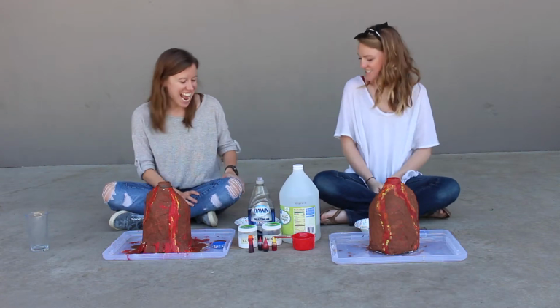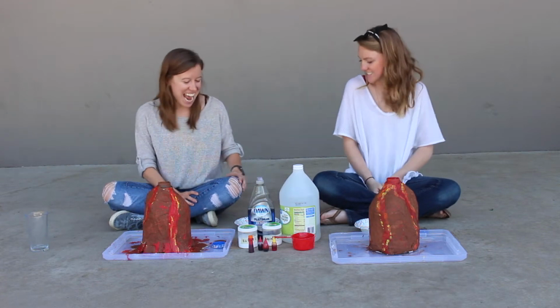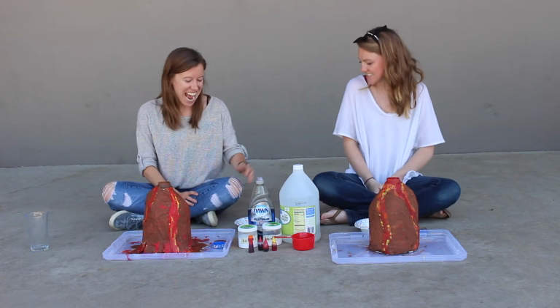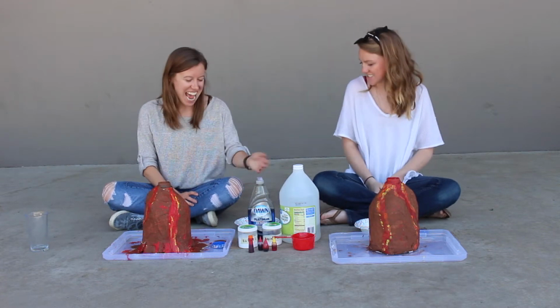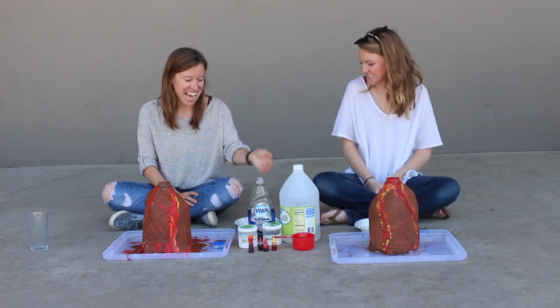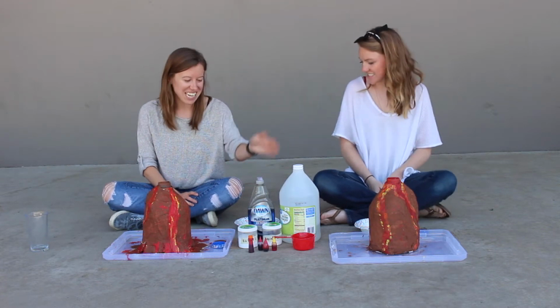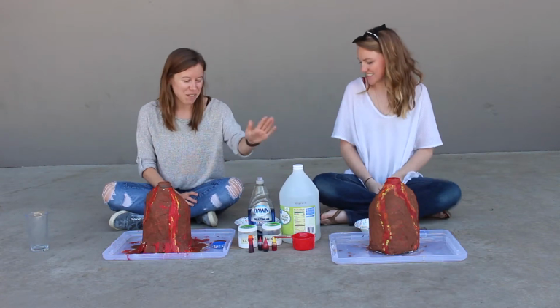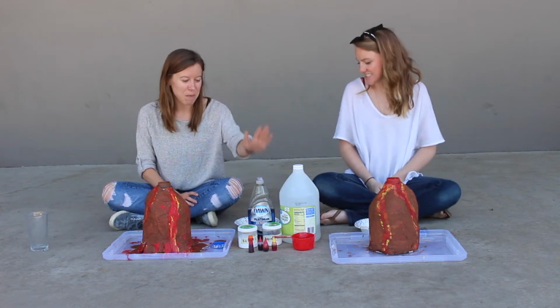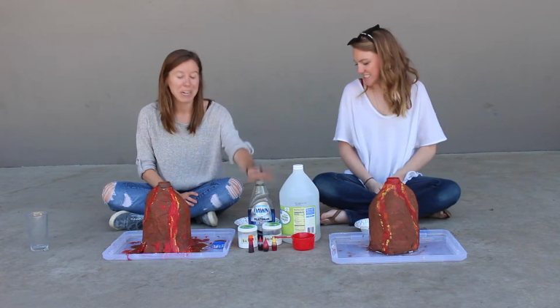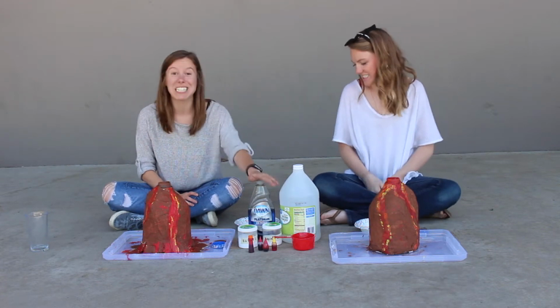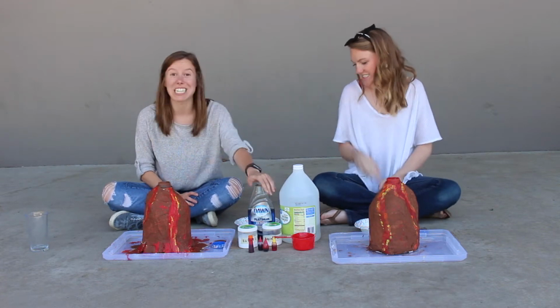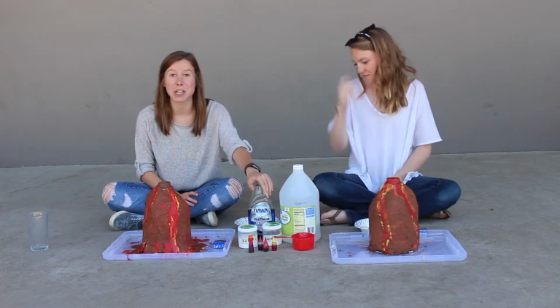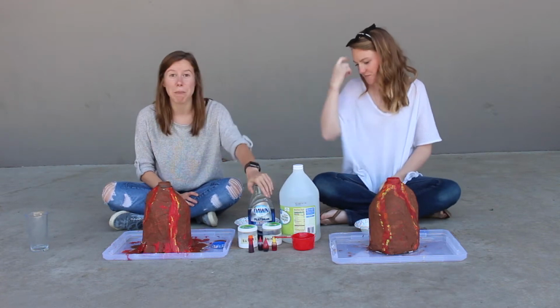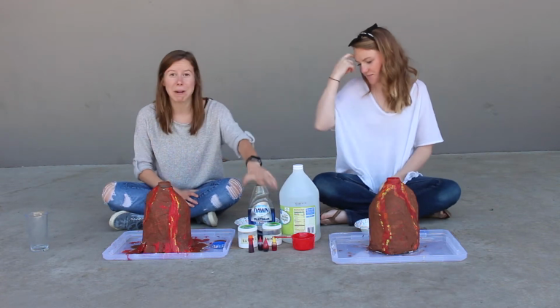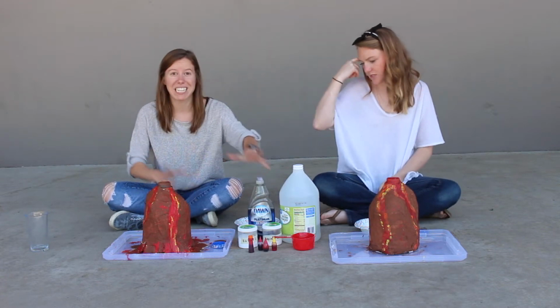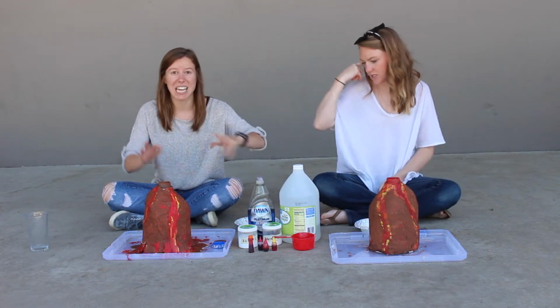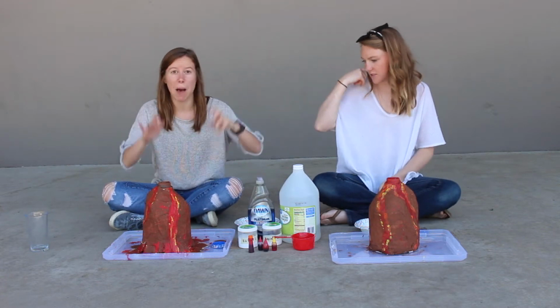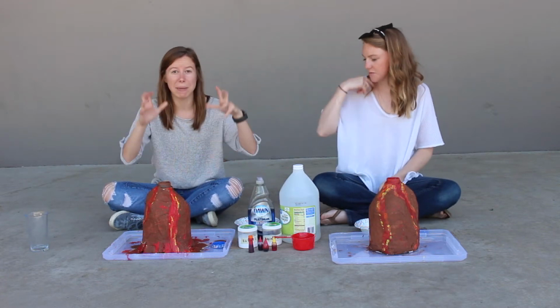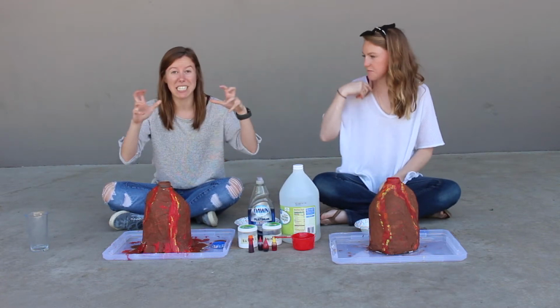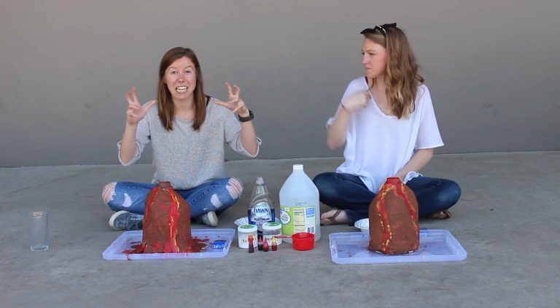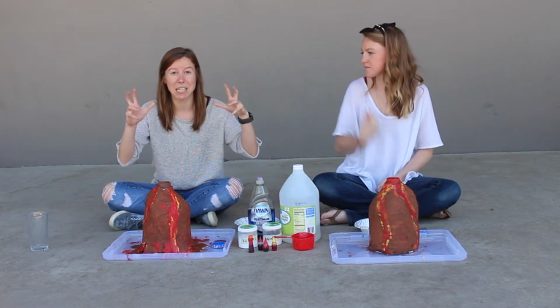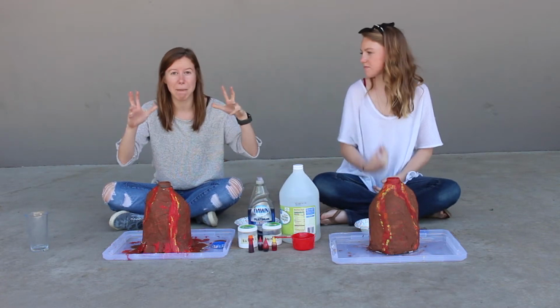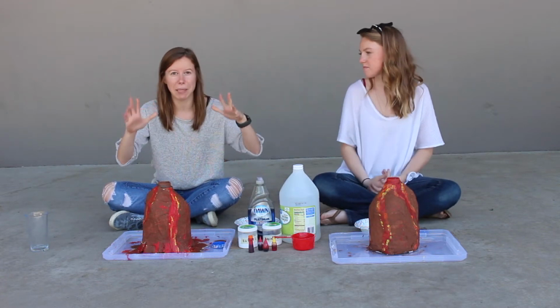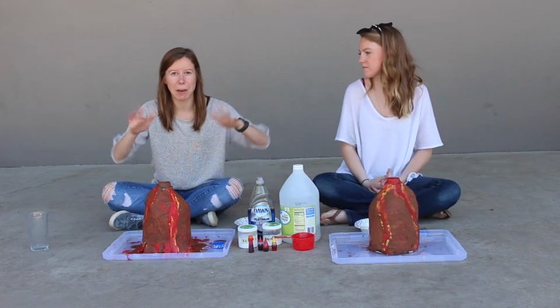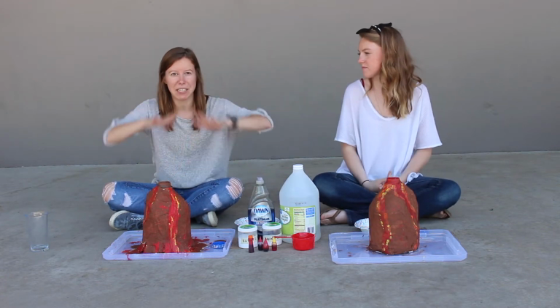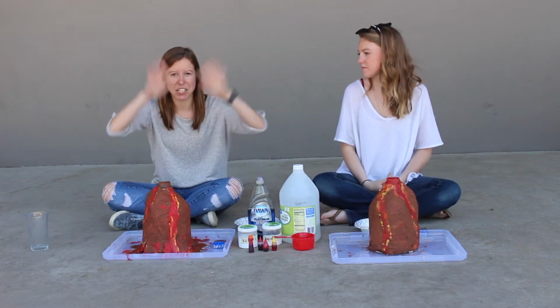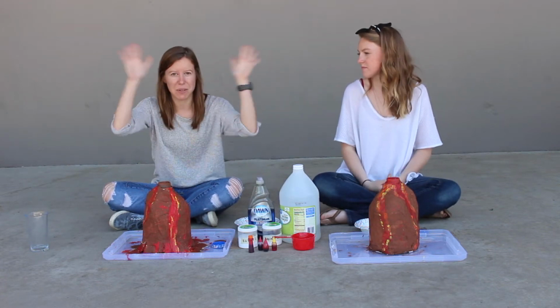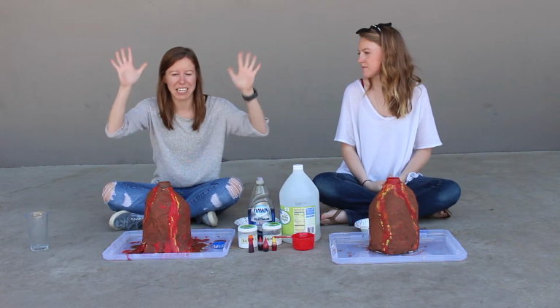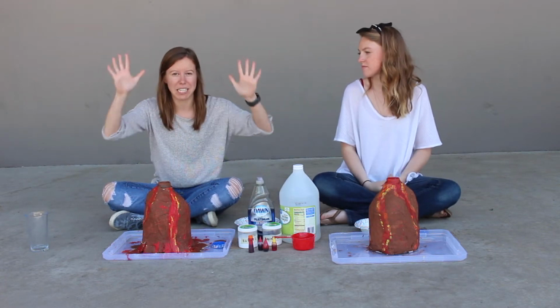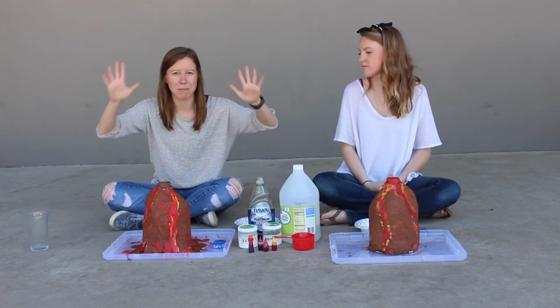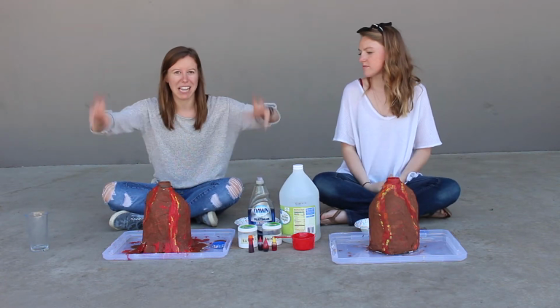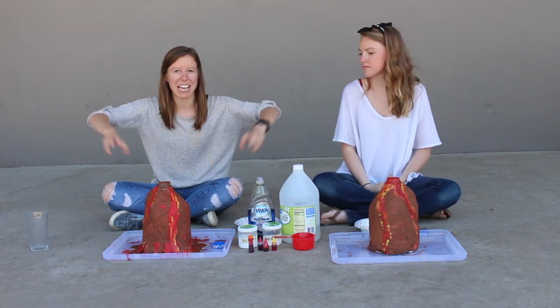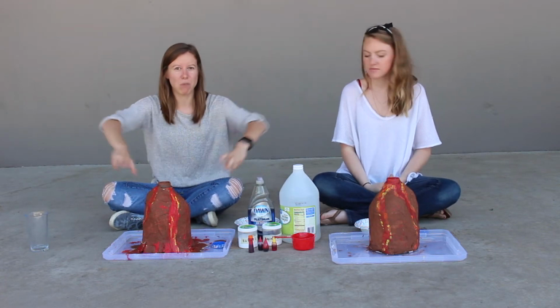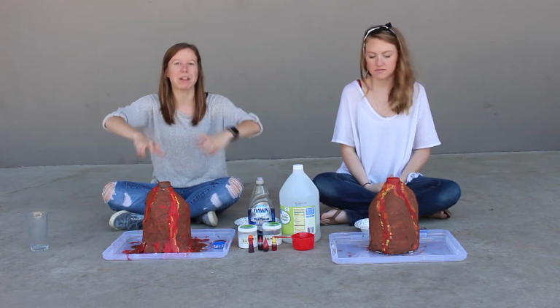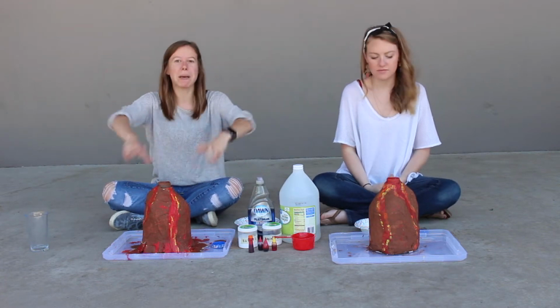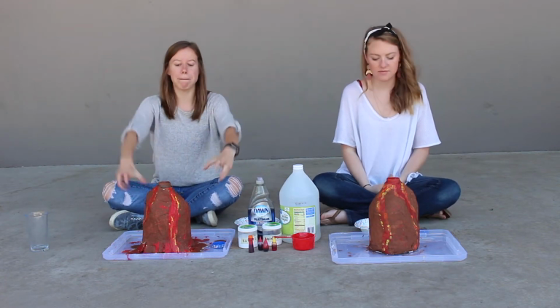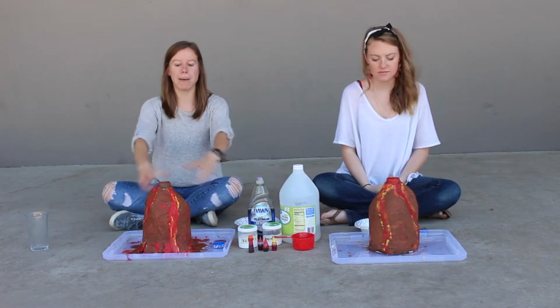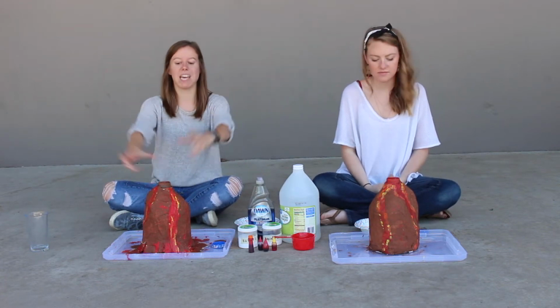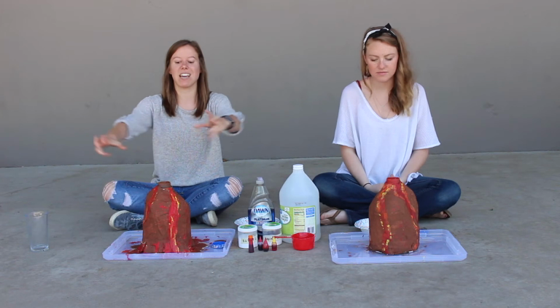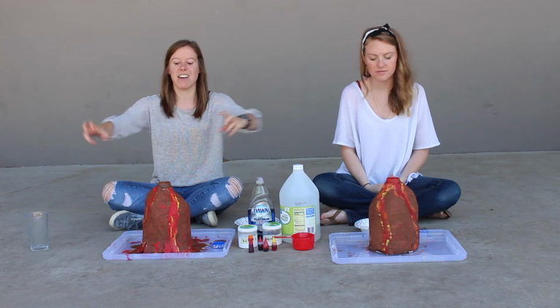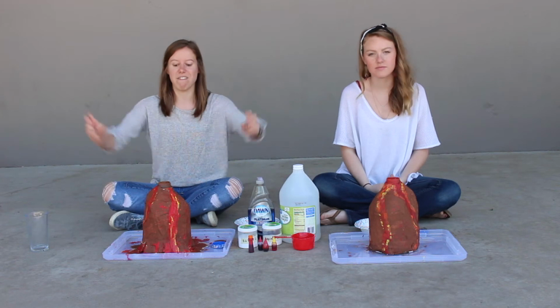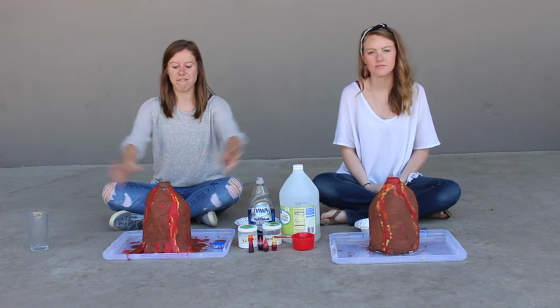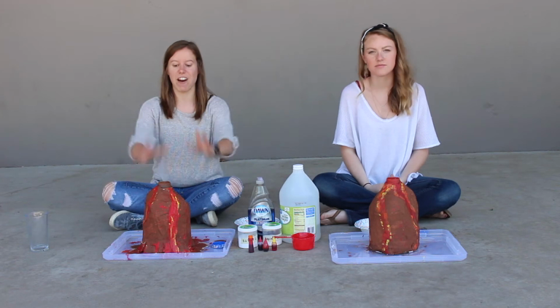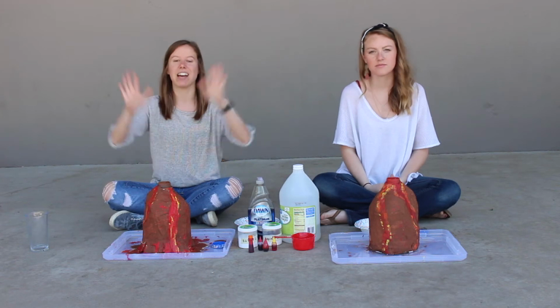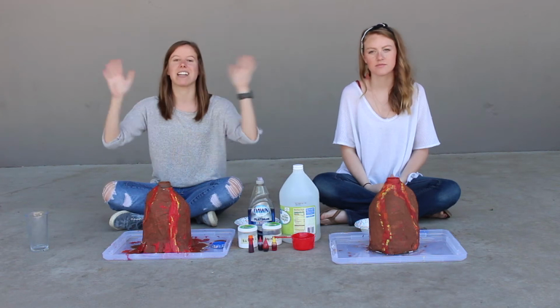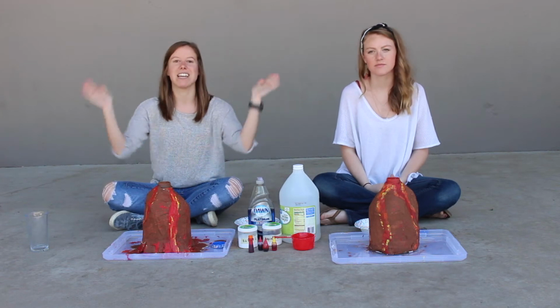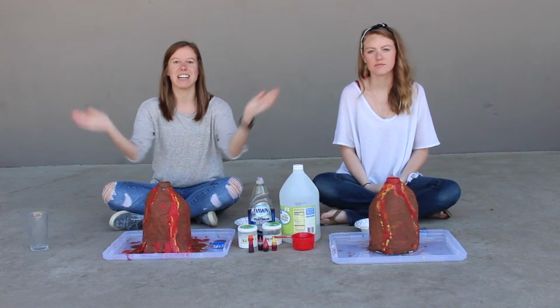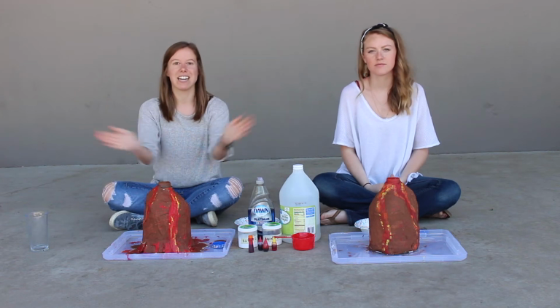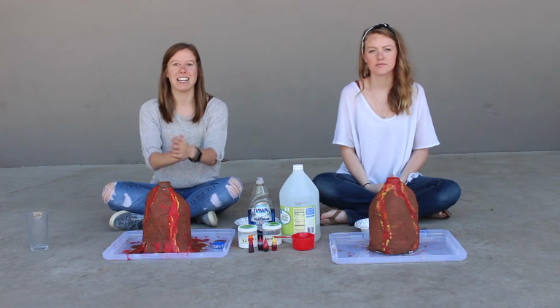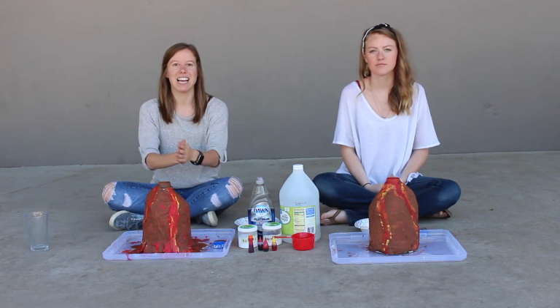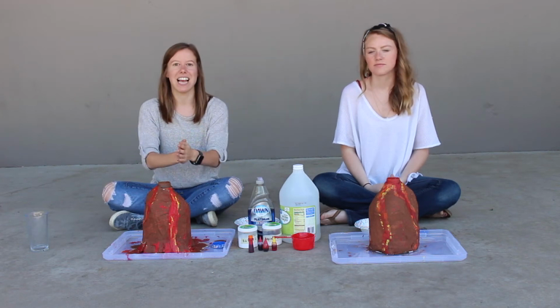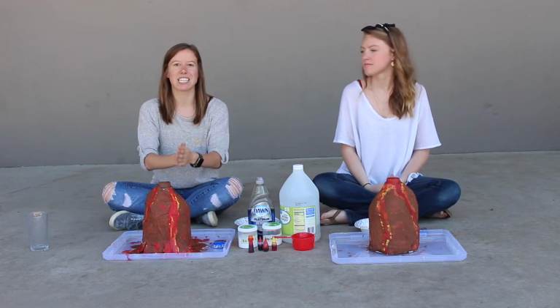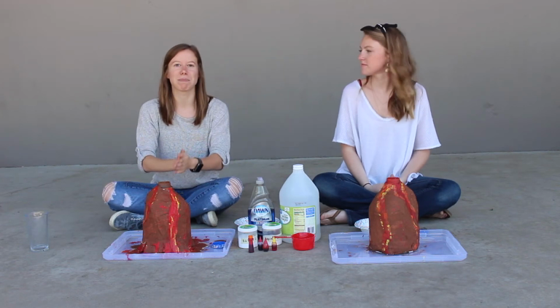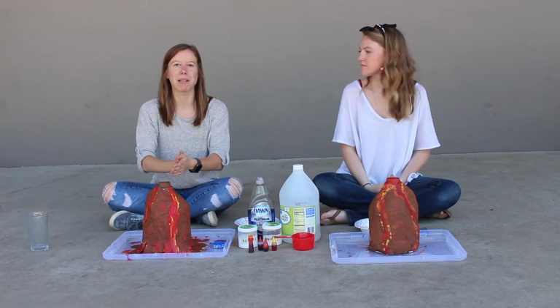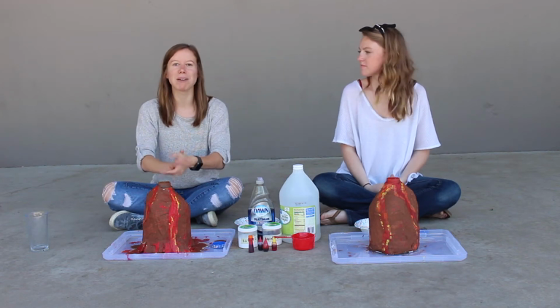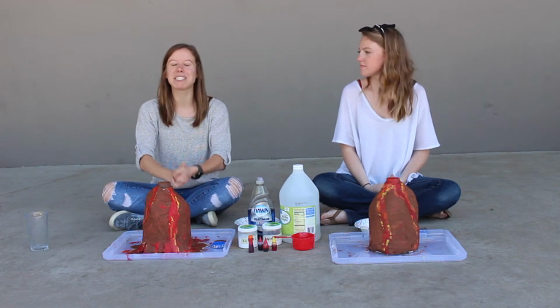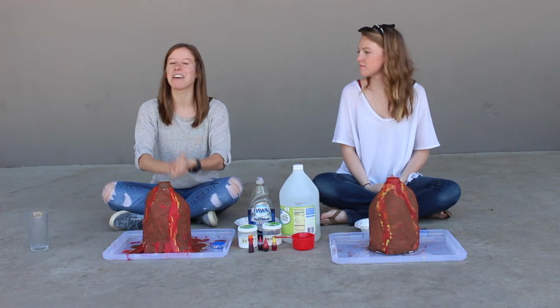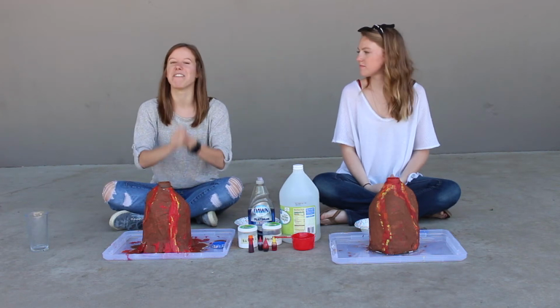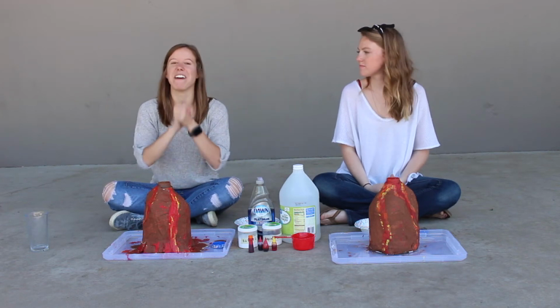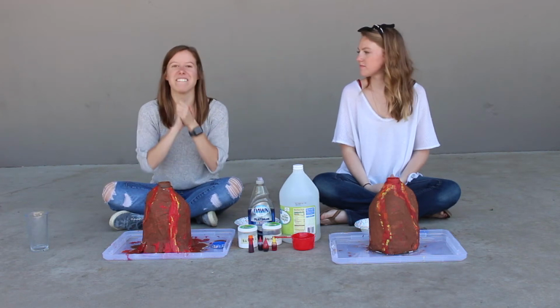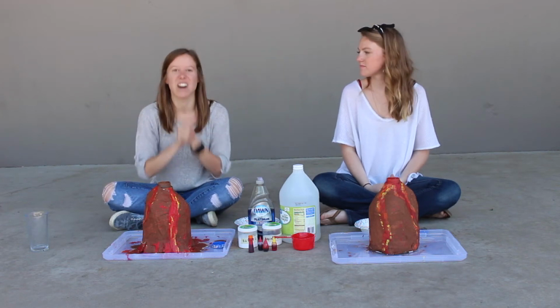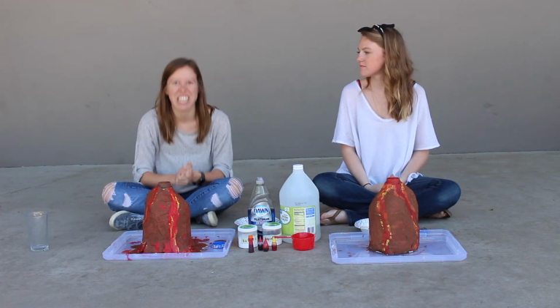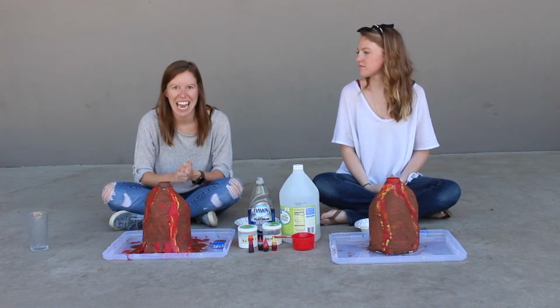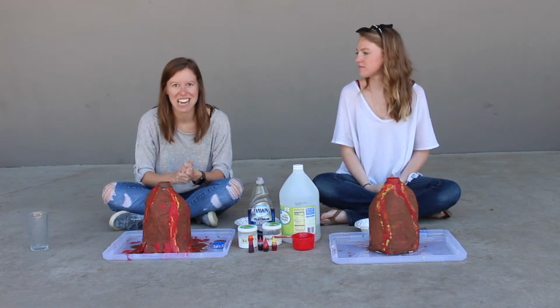And we're putting dish soap in it to help it suds up a little bit too and get to be like a really big, fun, explosive volcano.